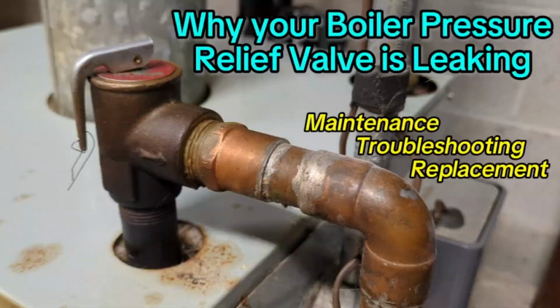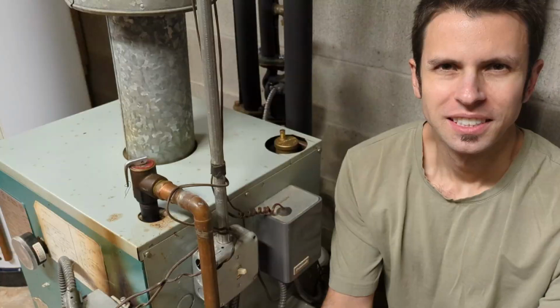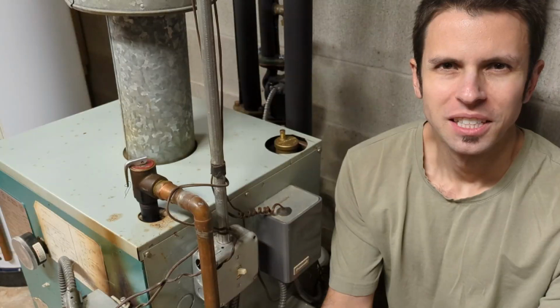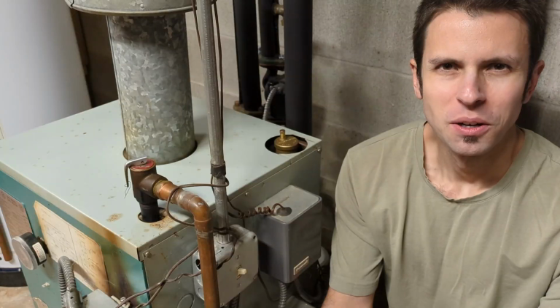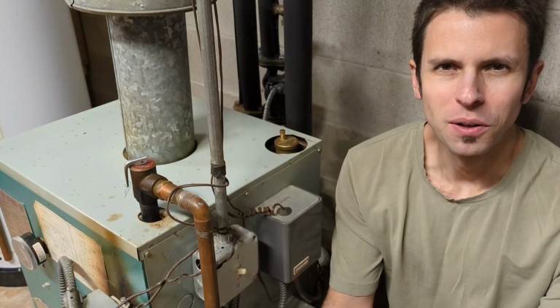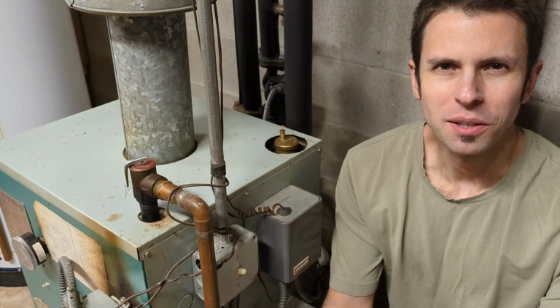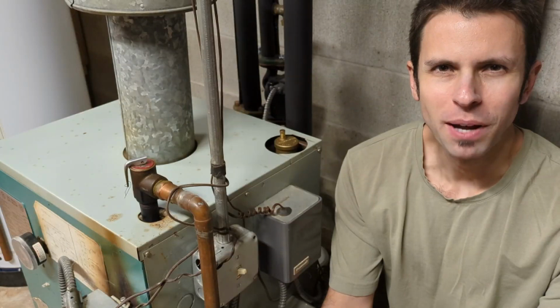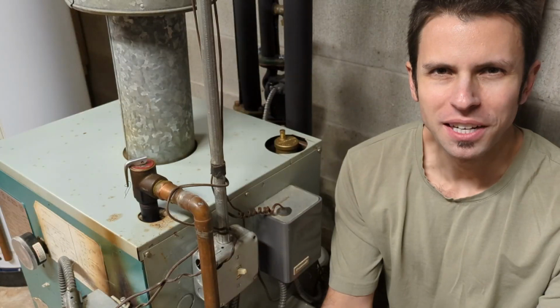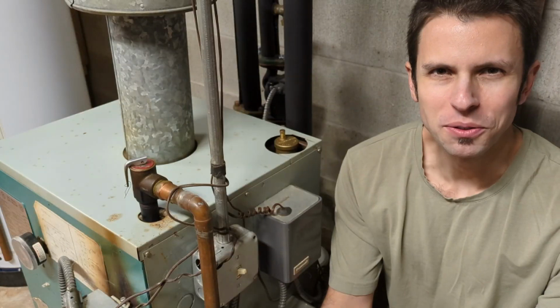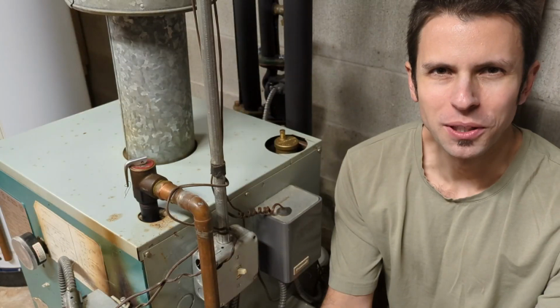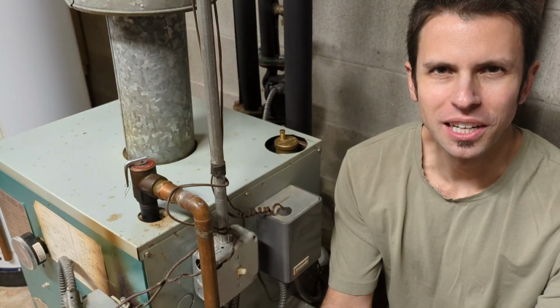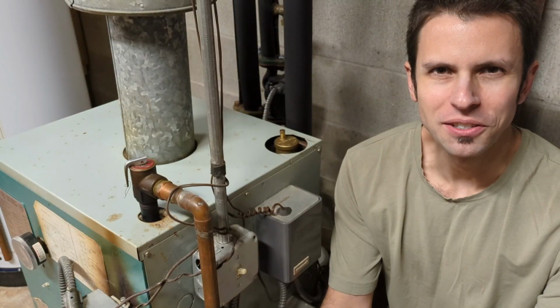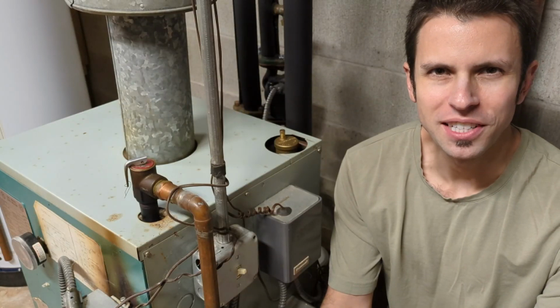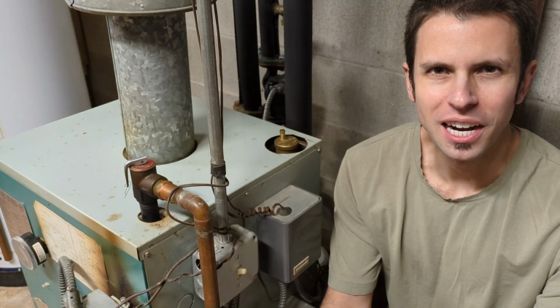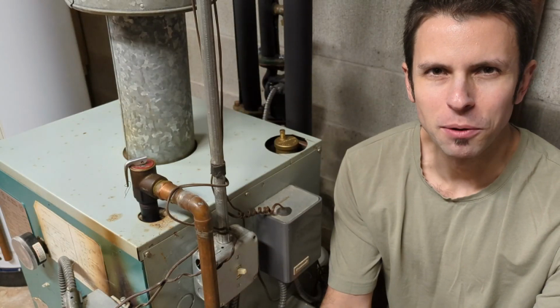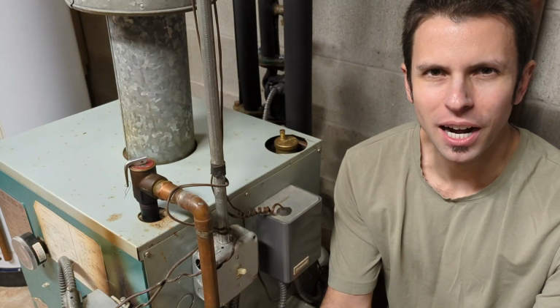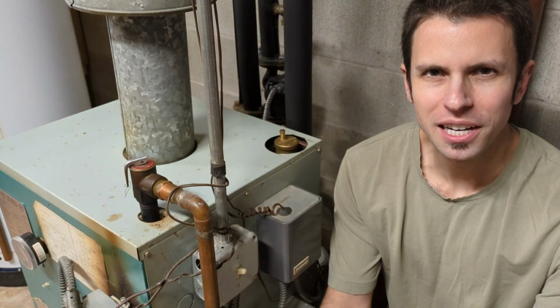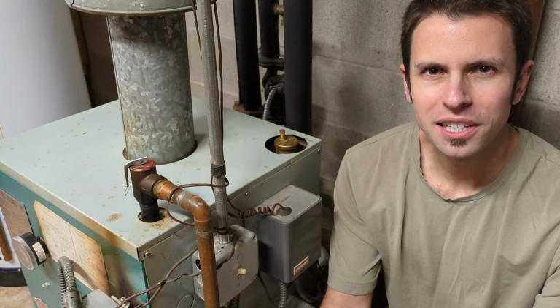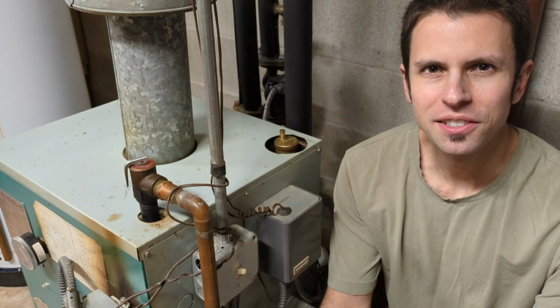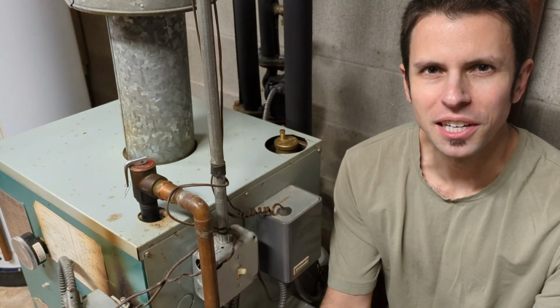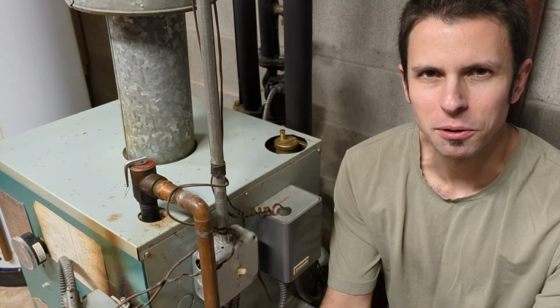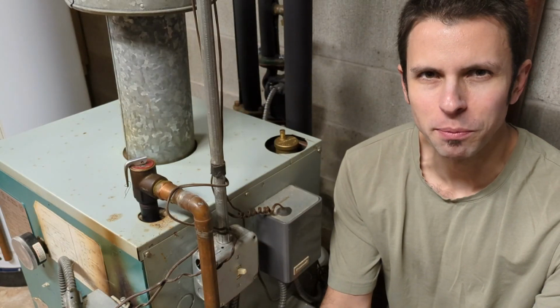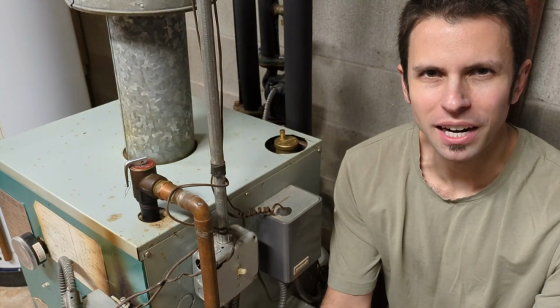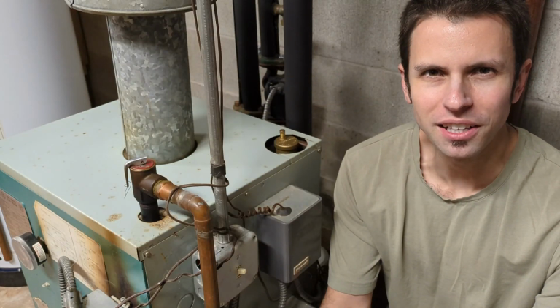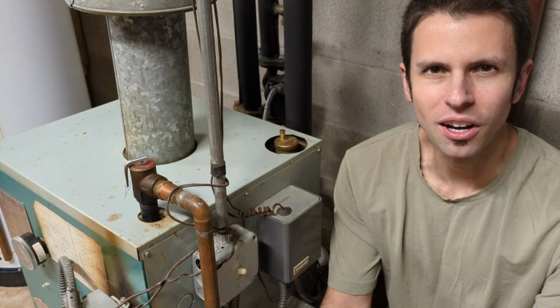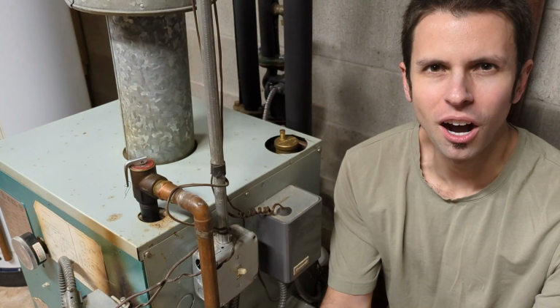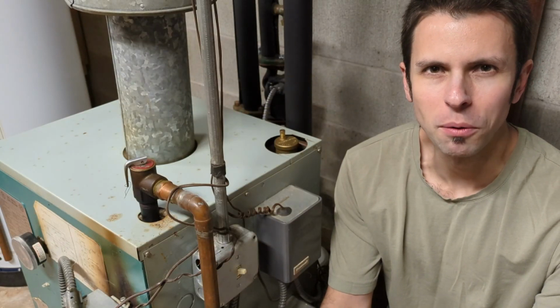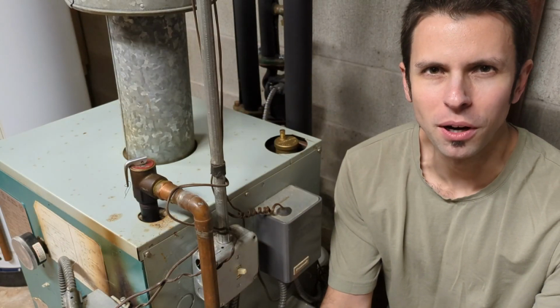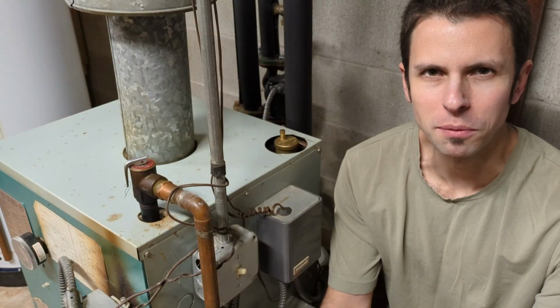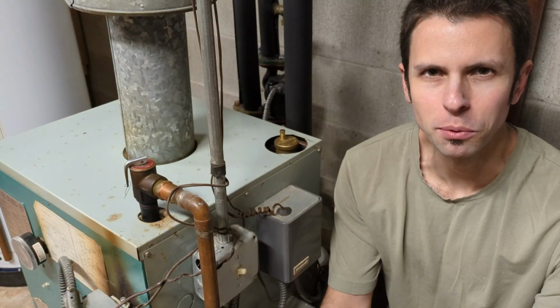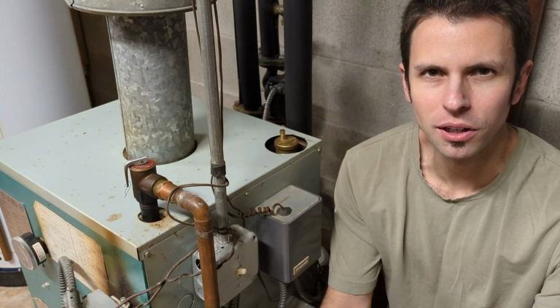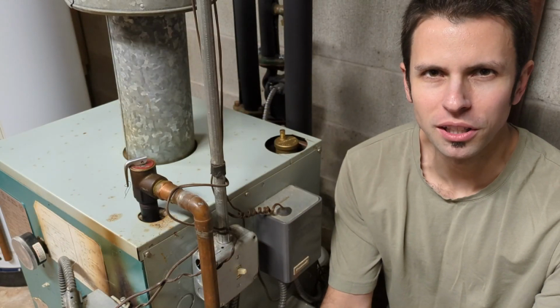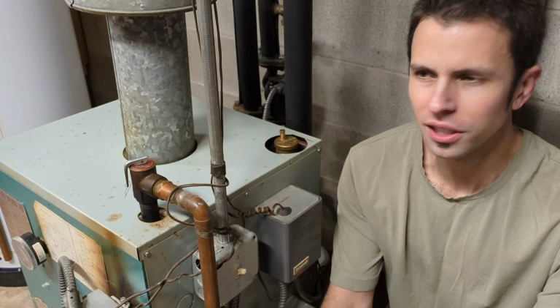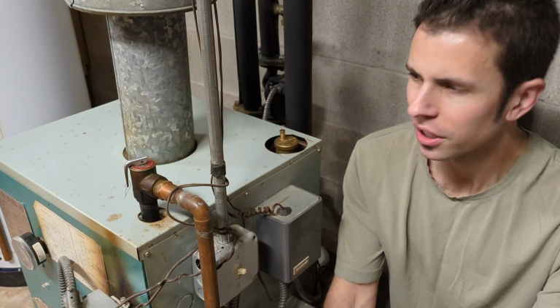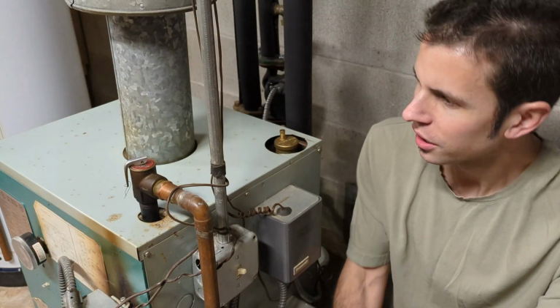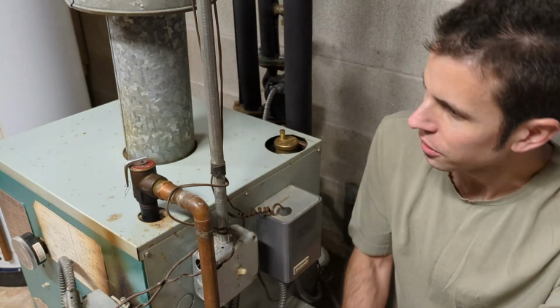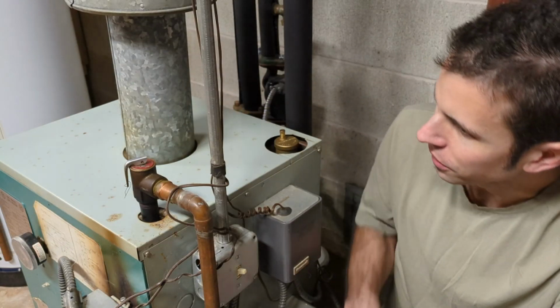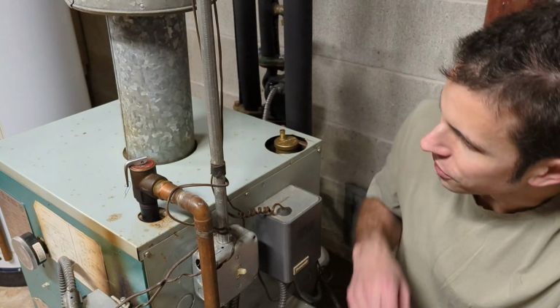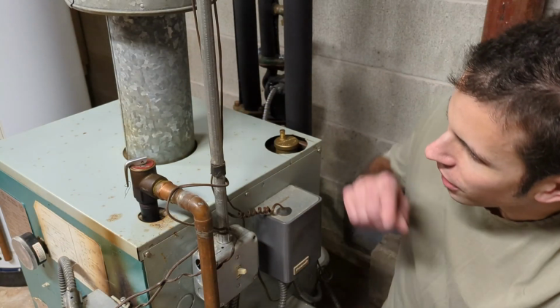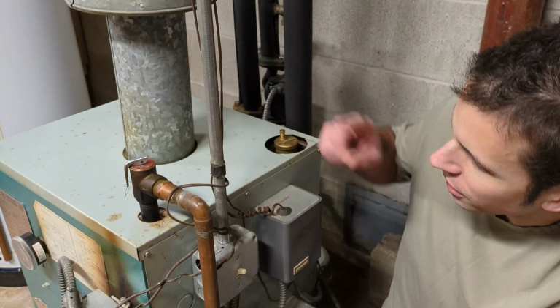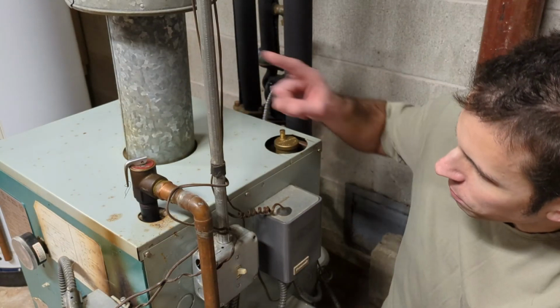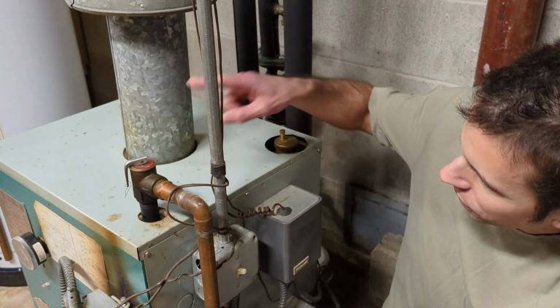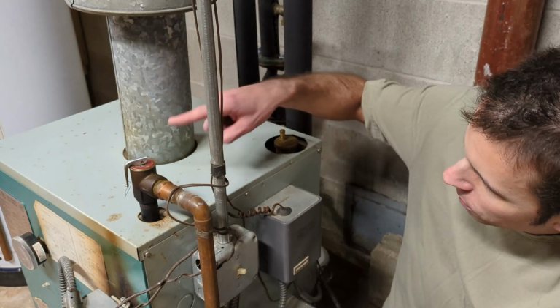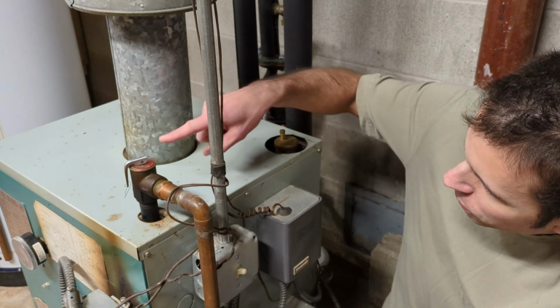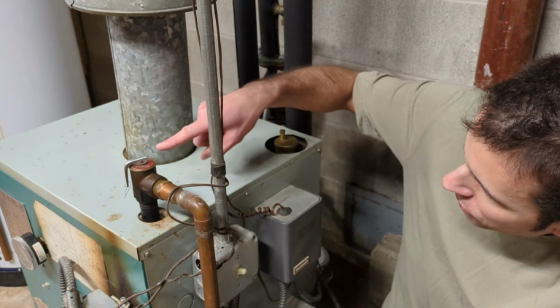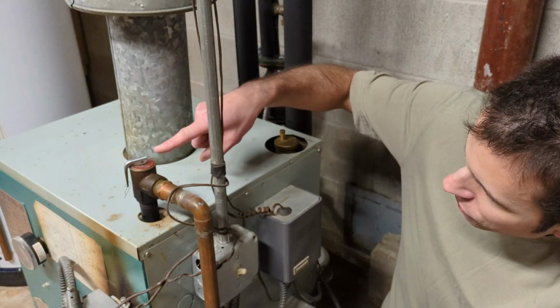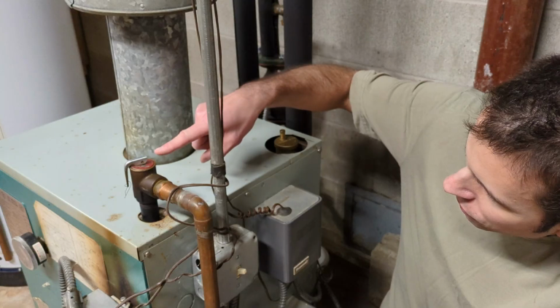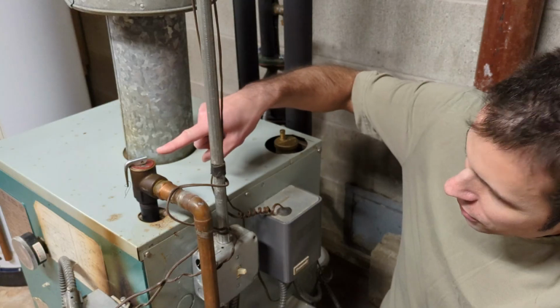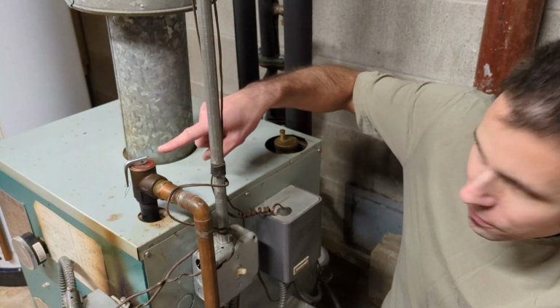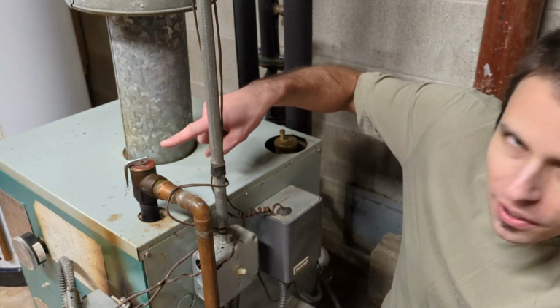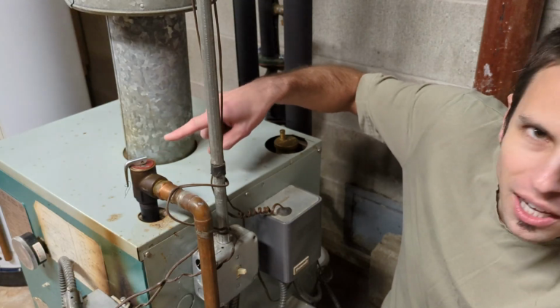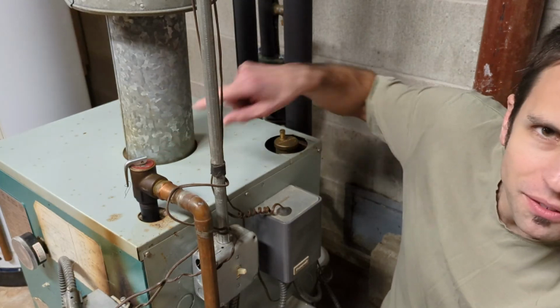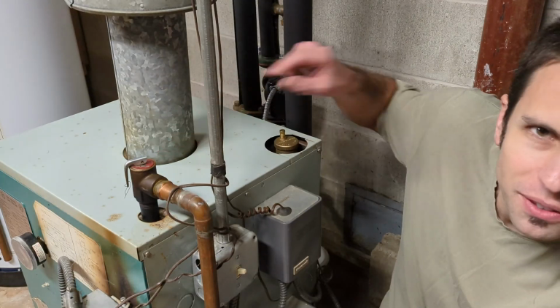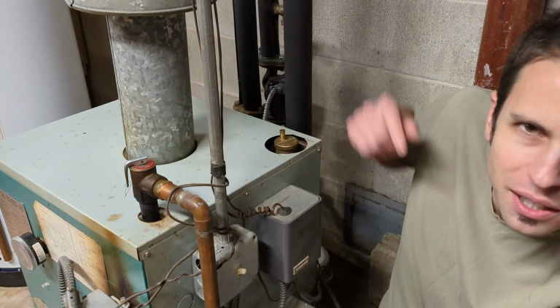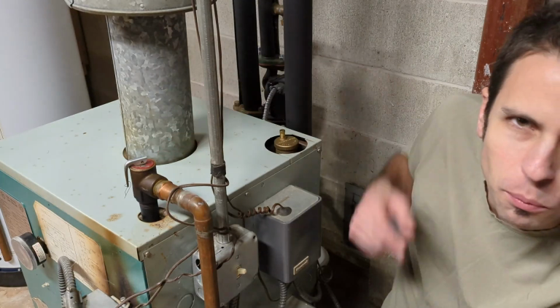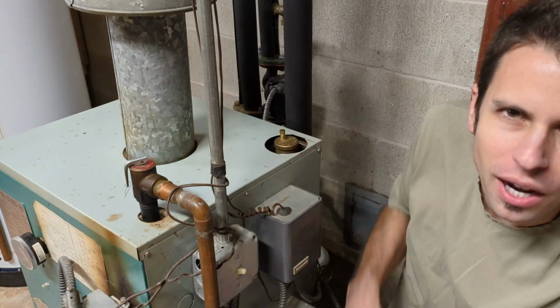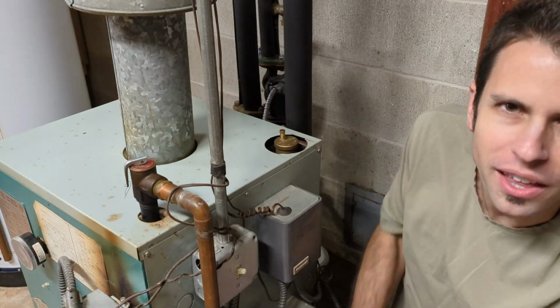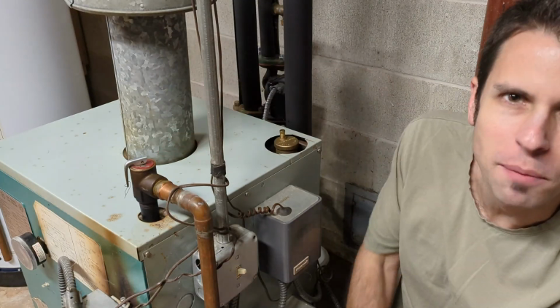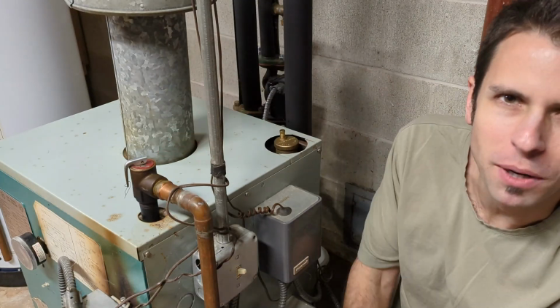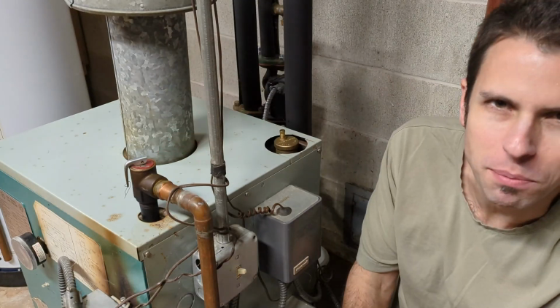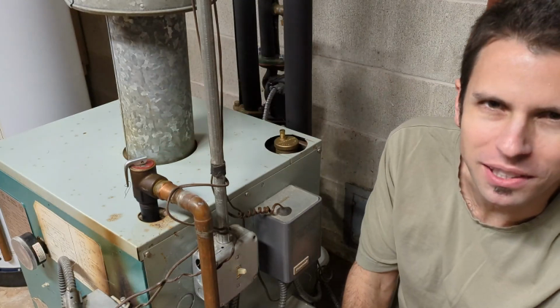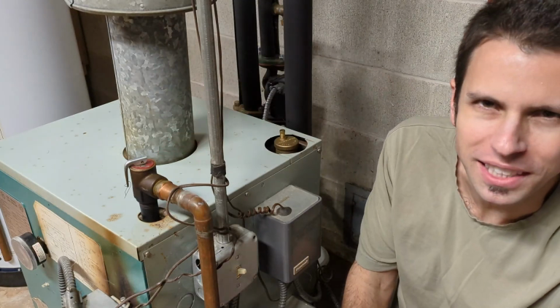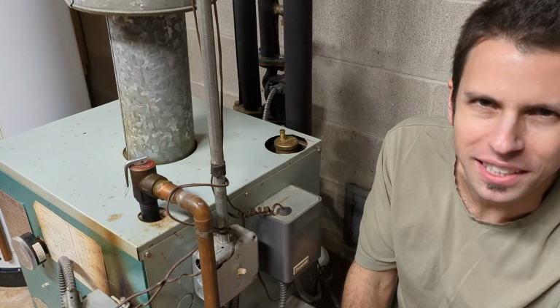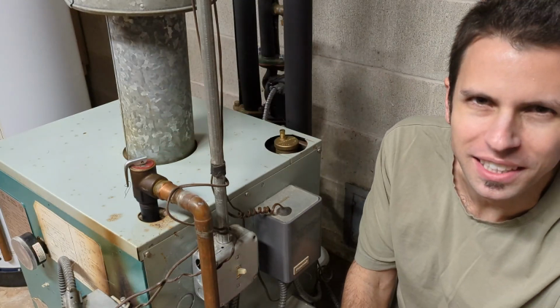Welcome back to Real House DIY. Today we're back at the hot water boiler. We're going to talk about the pressure relief valve and why that might be leaking.